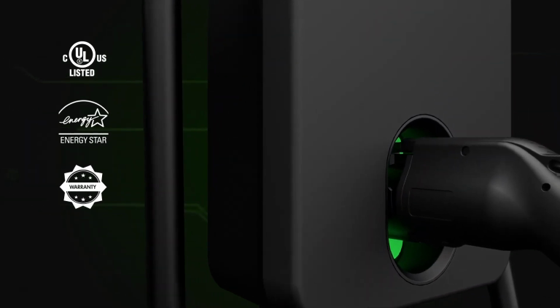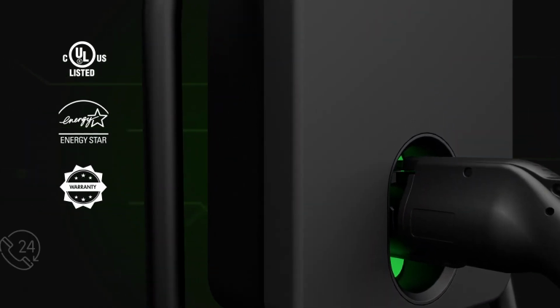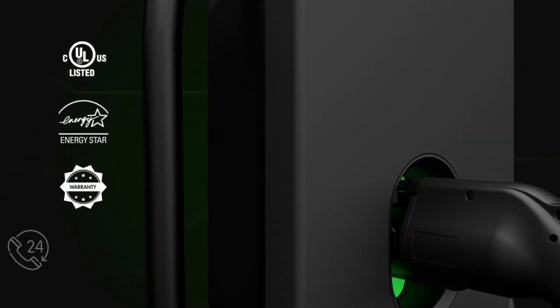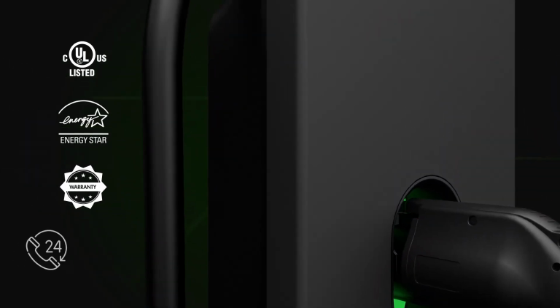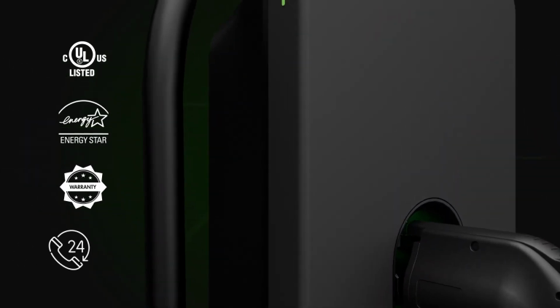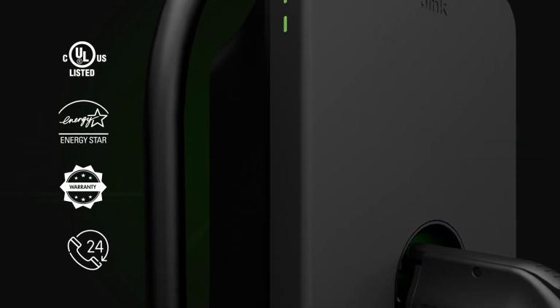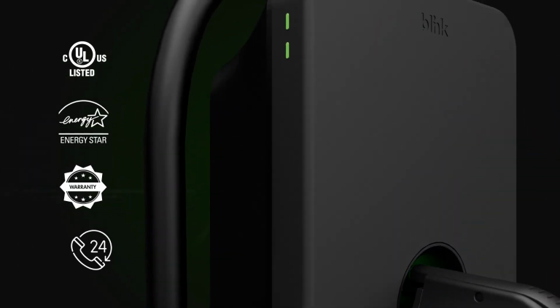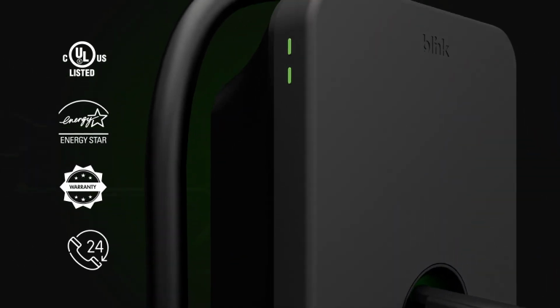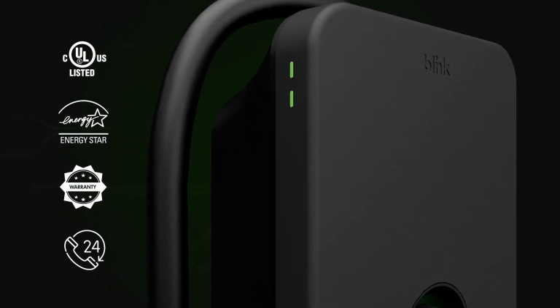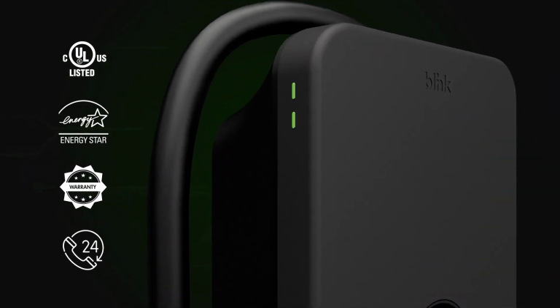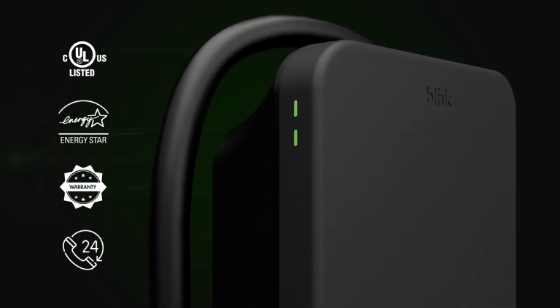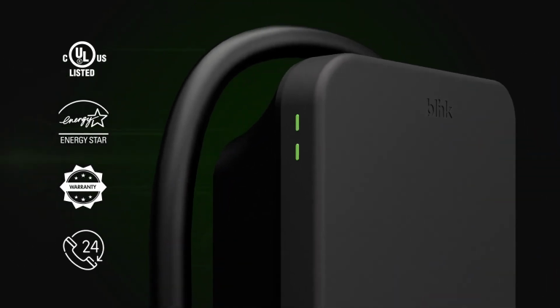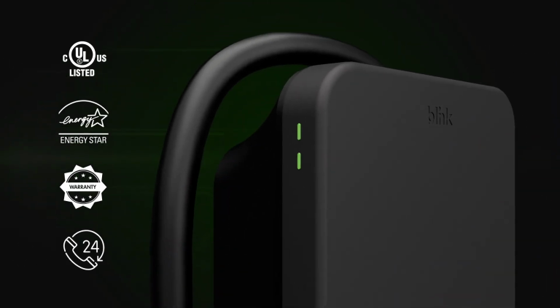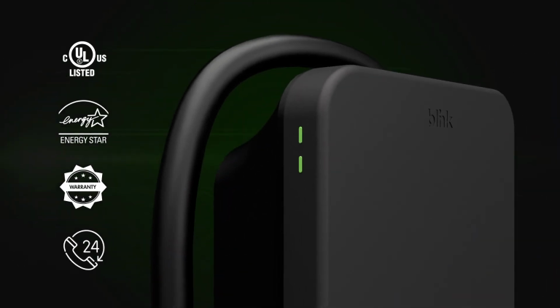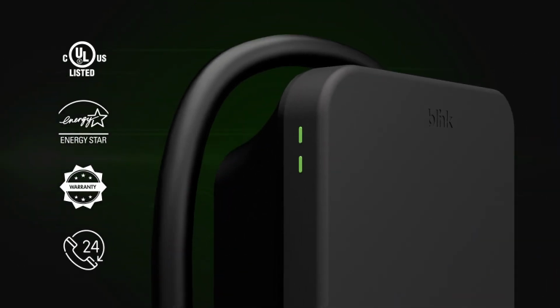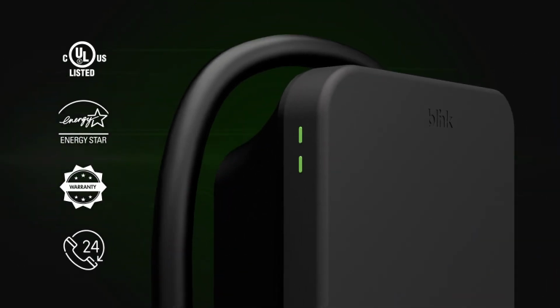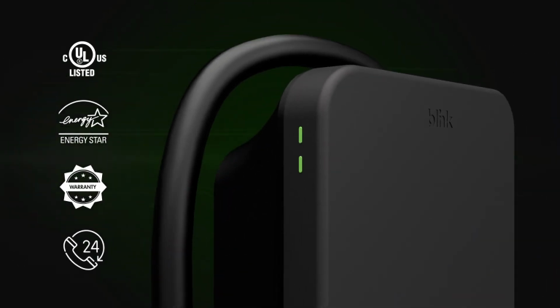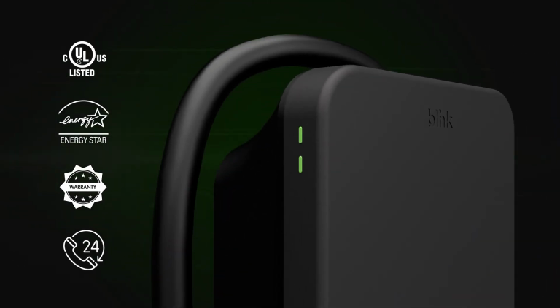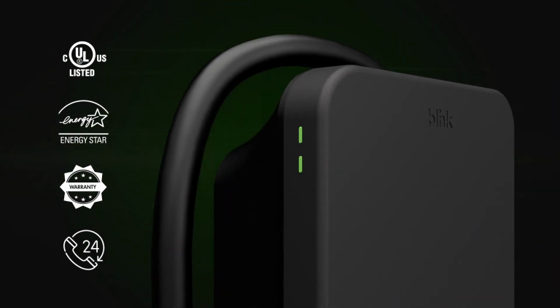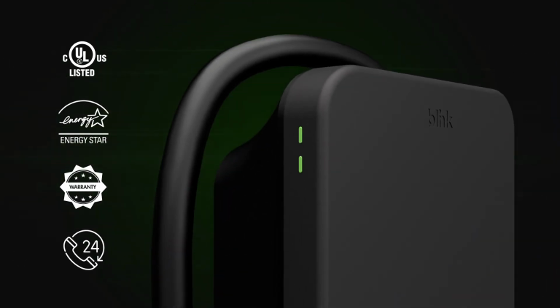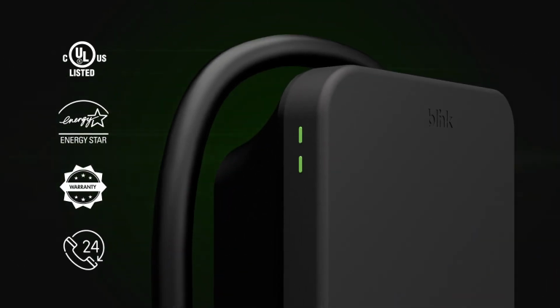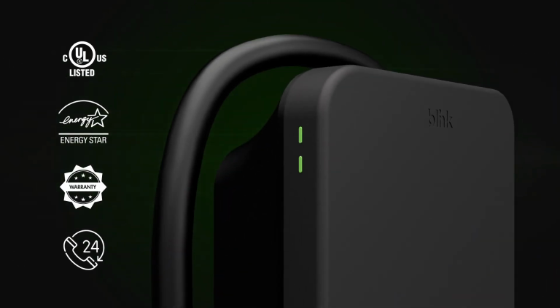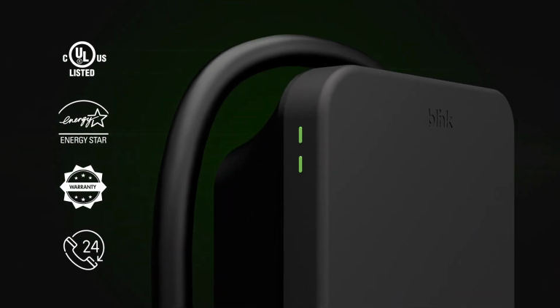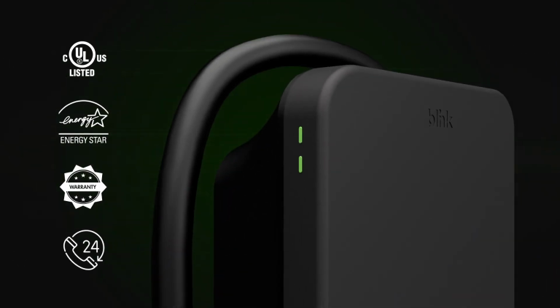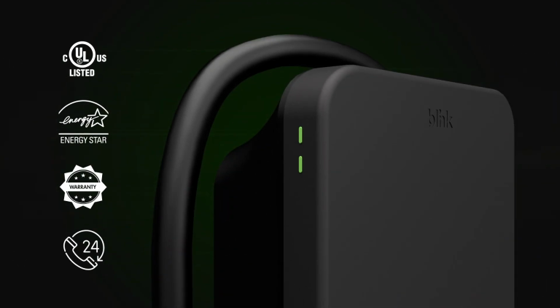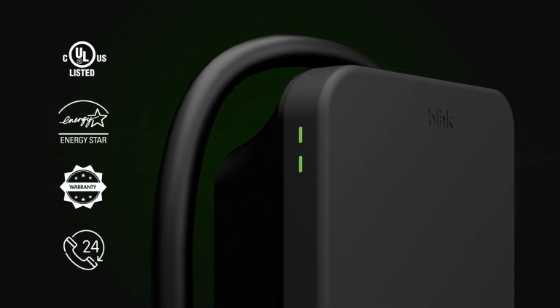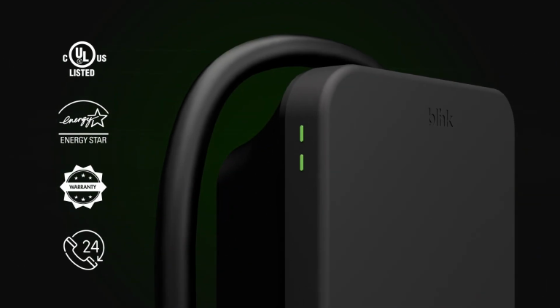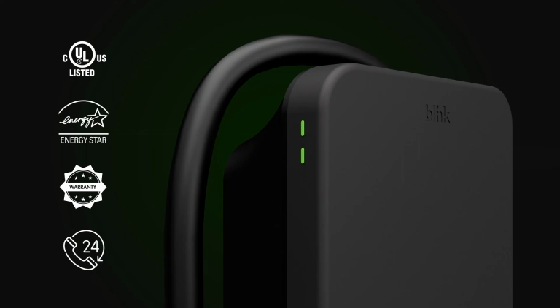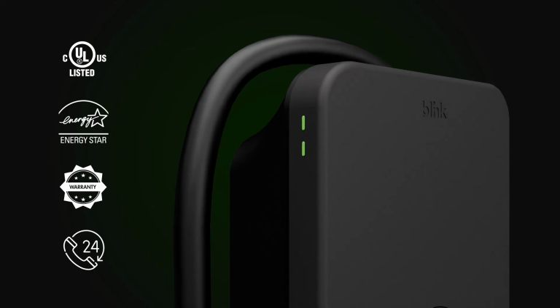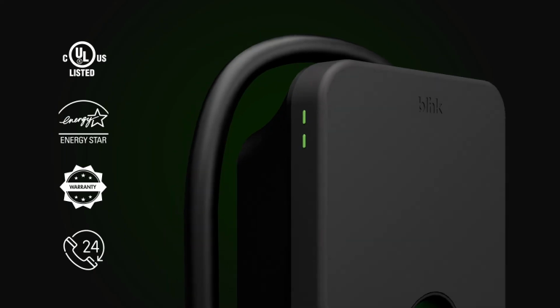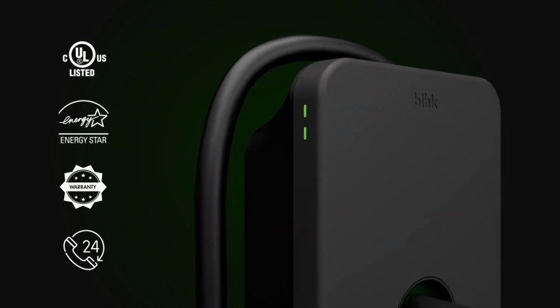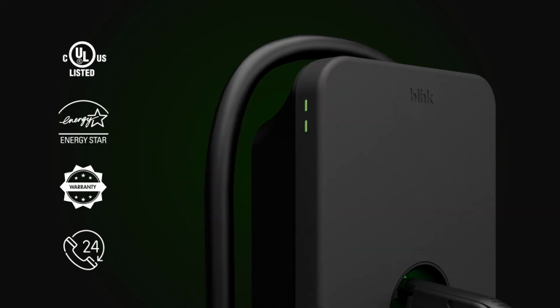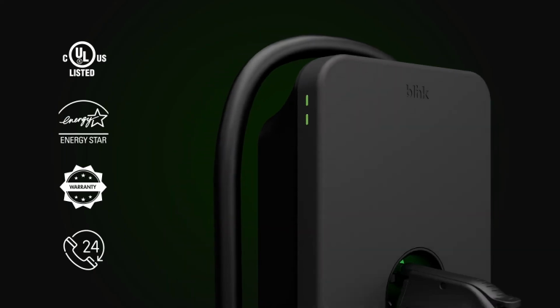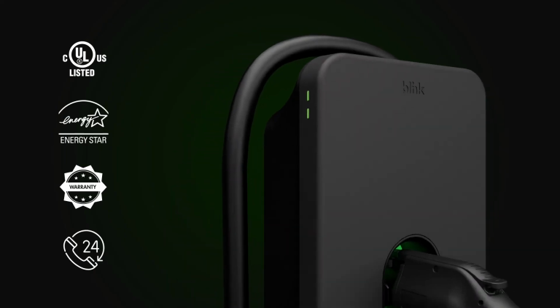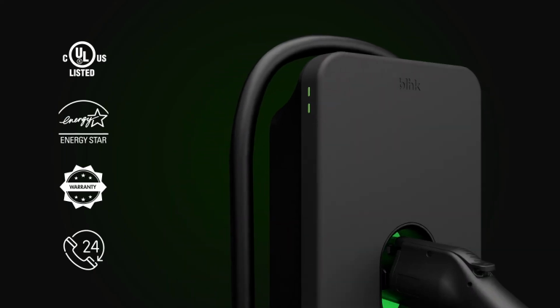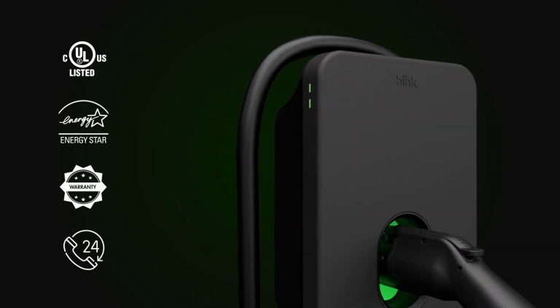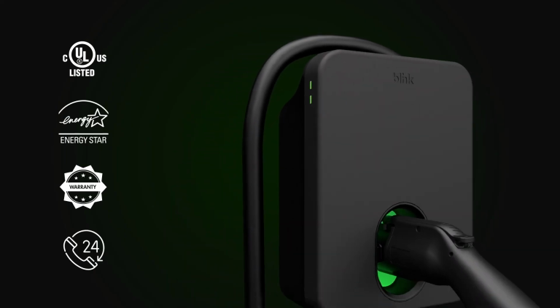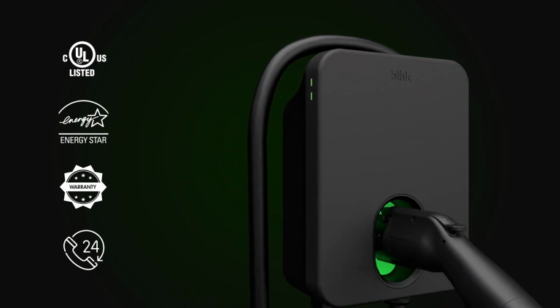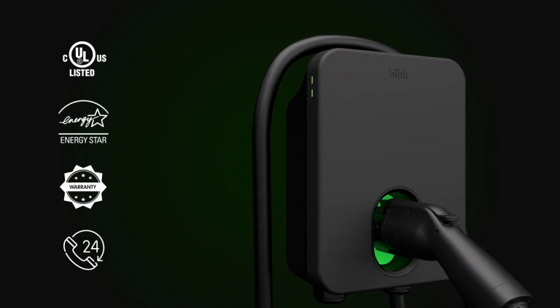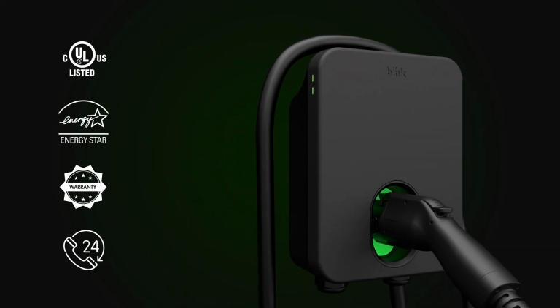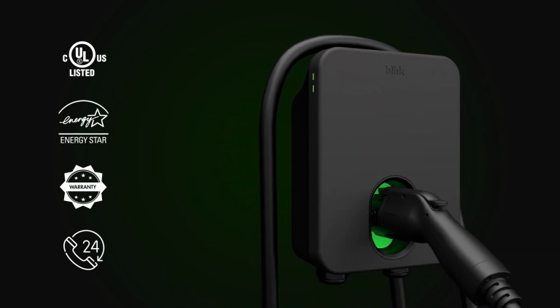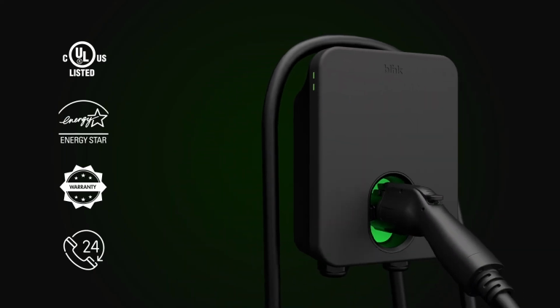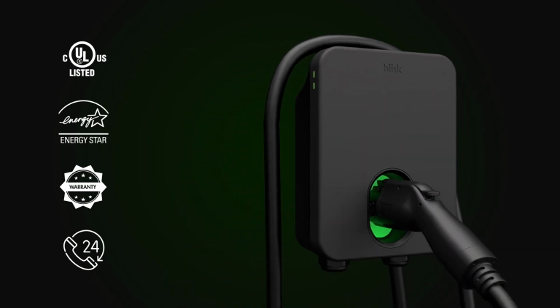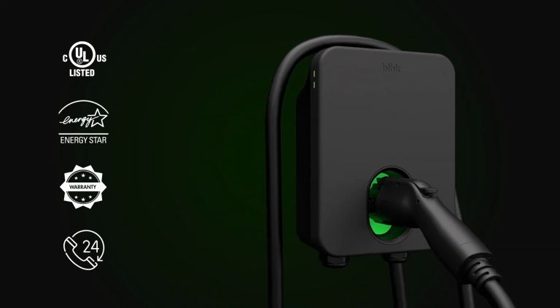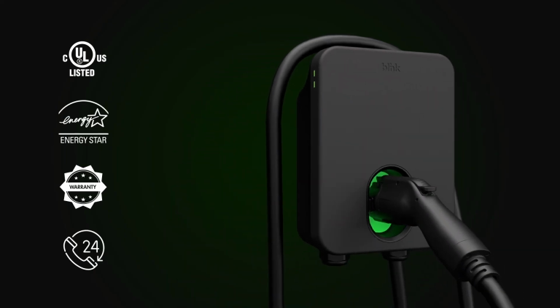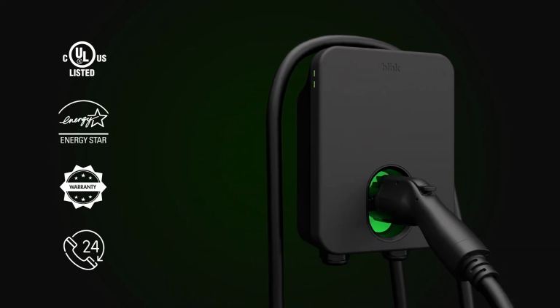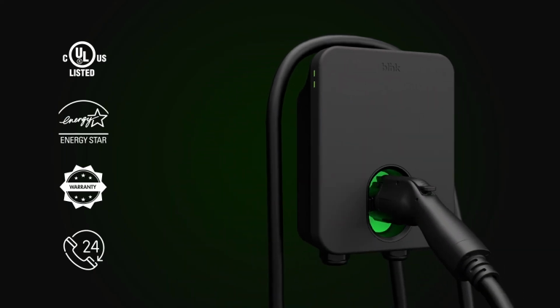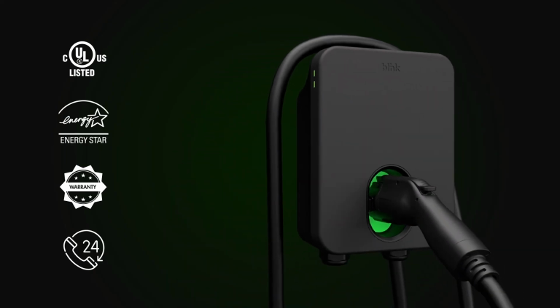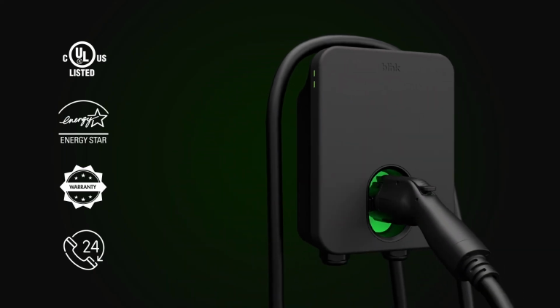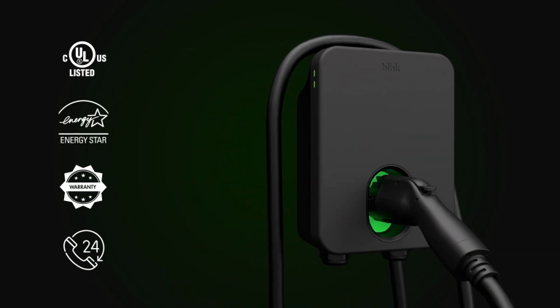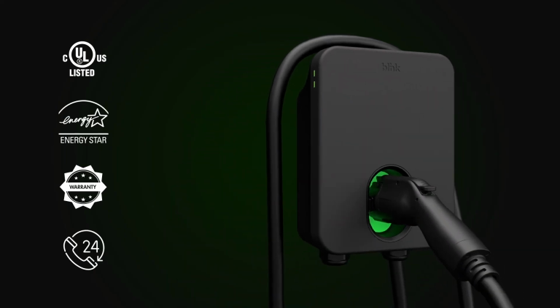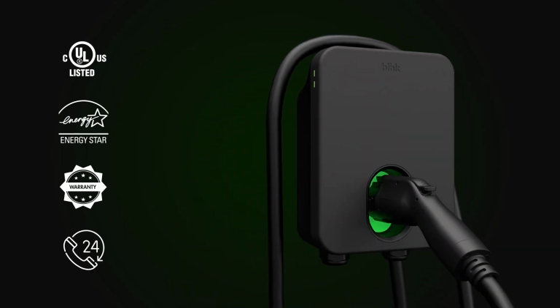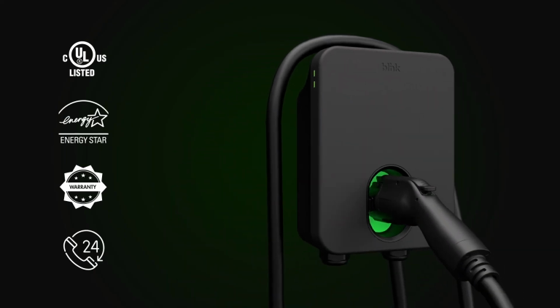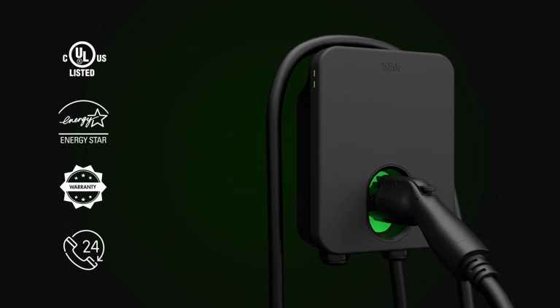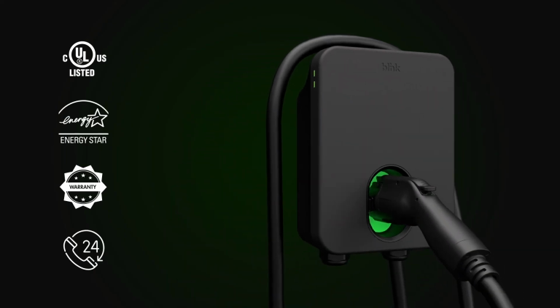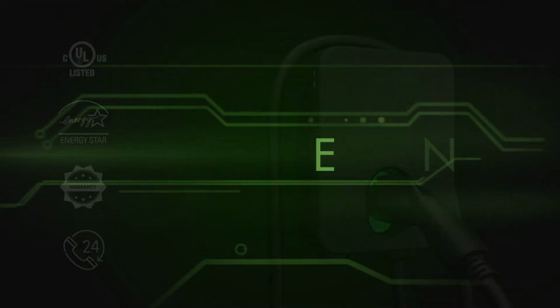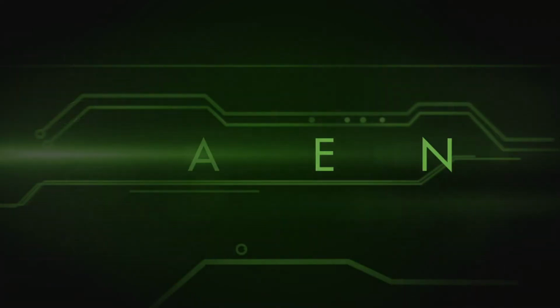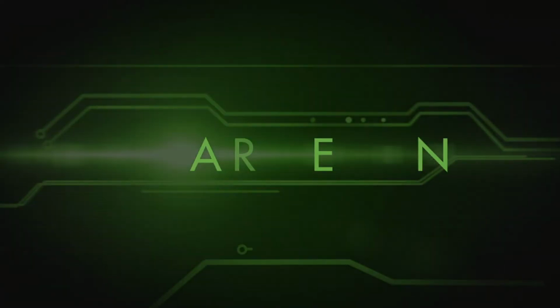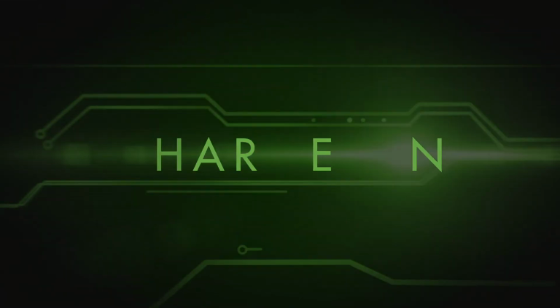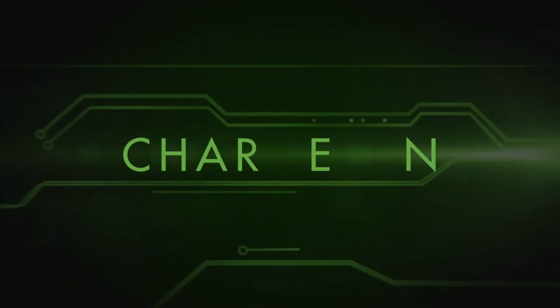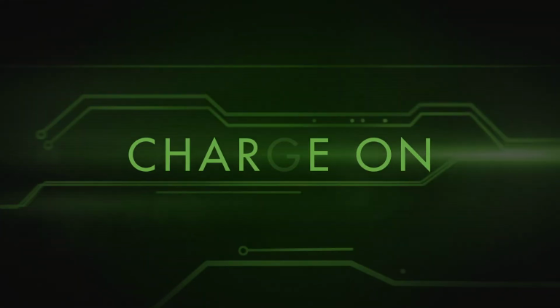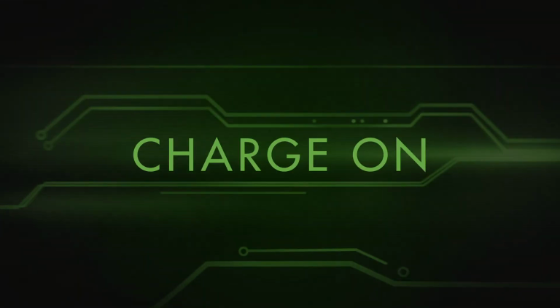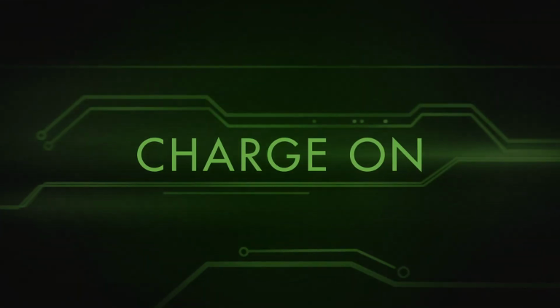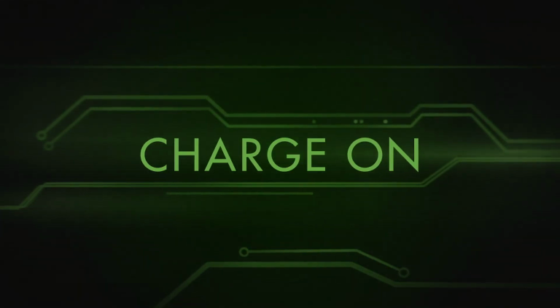It's UL listed and ENERGY STAR certified, paired with a Blink warranty and 24/7 support, gives you peace of mind. Charge On.